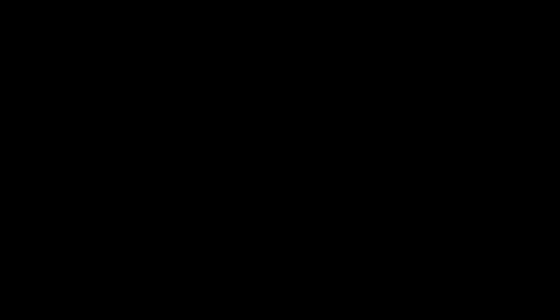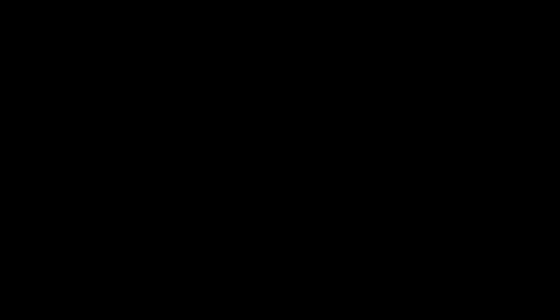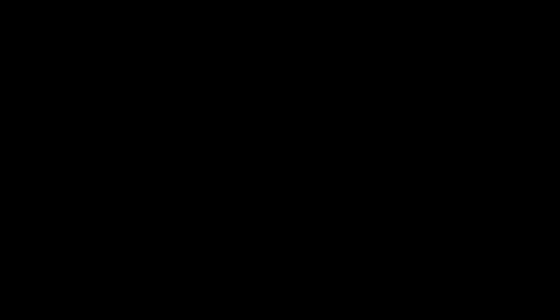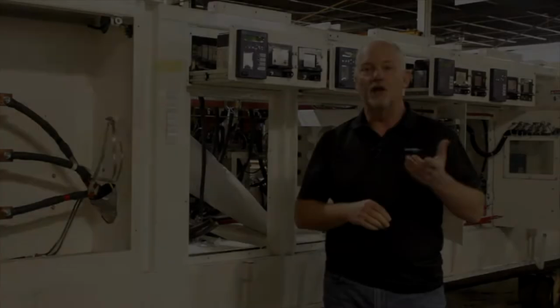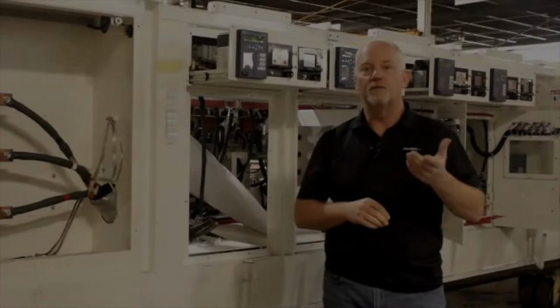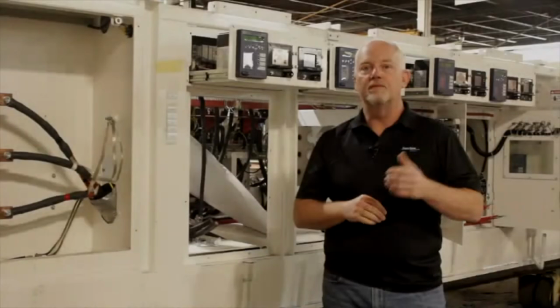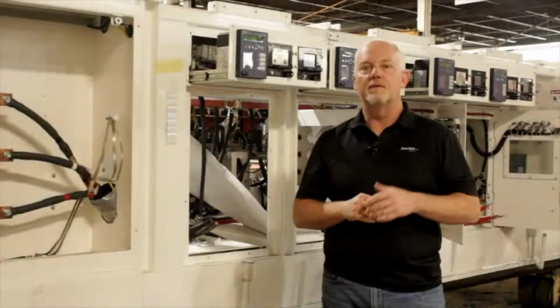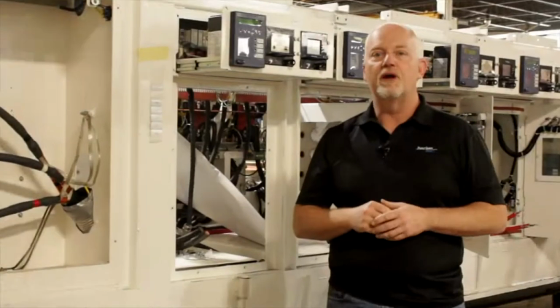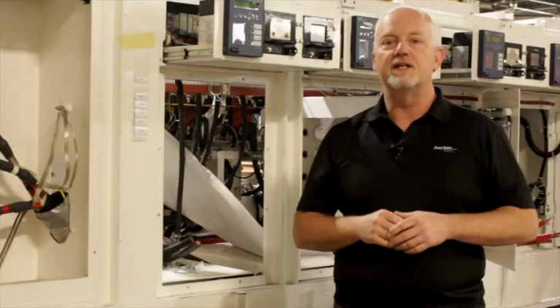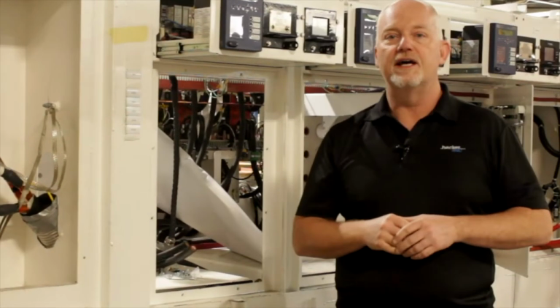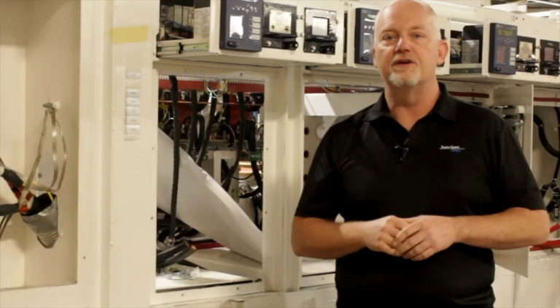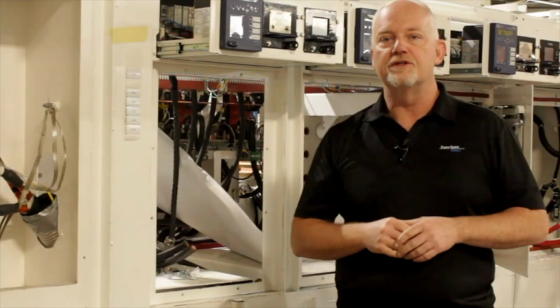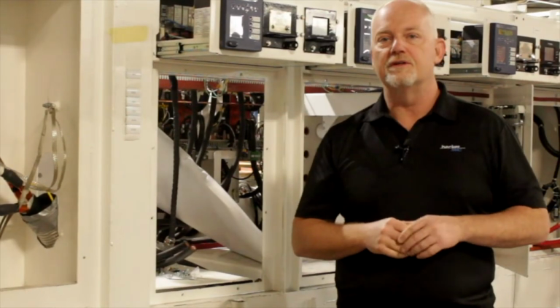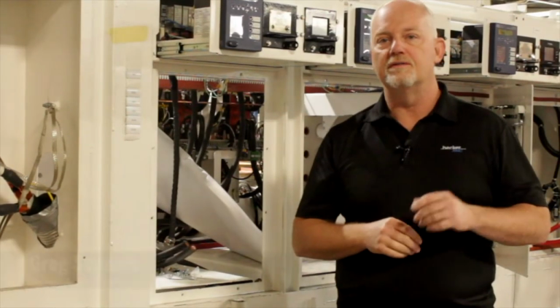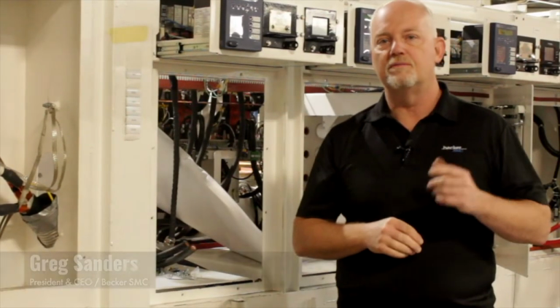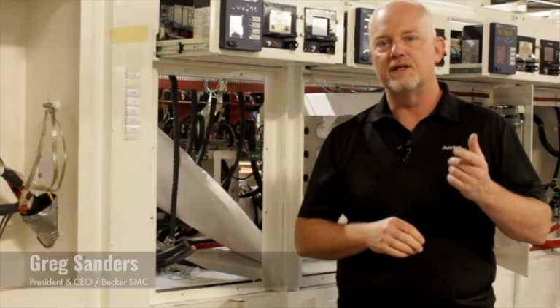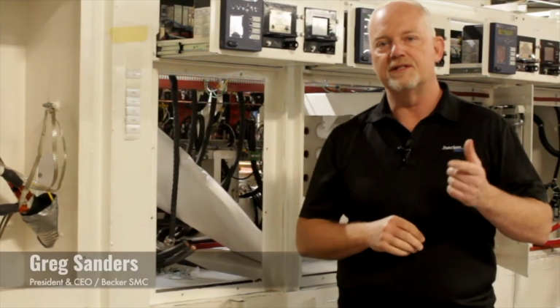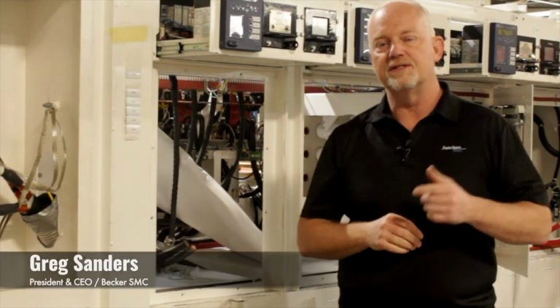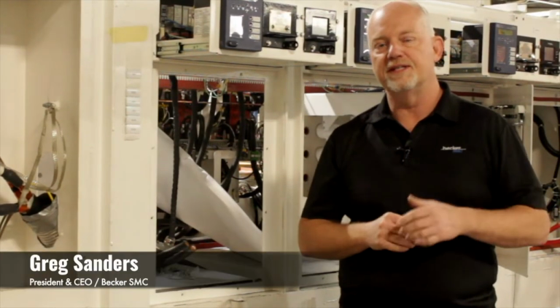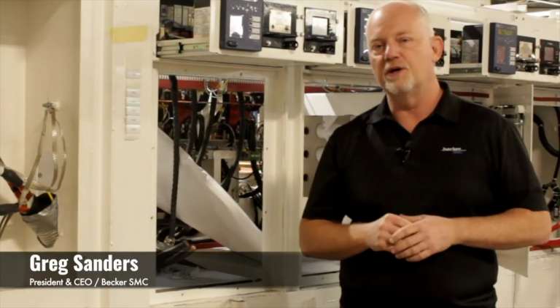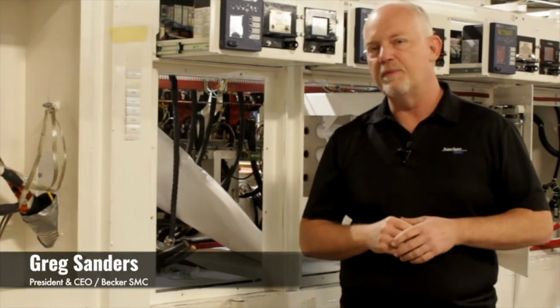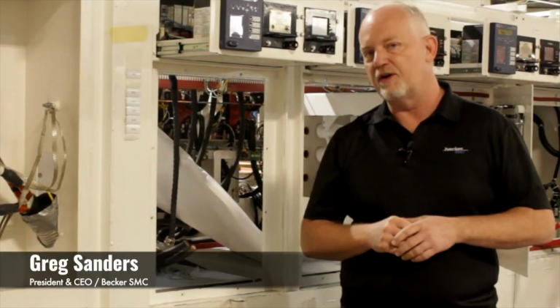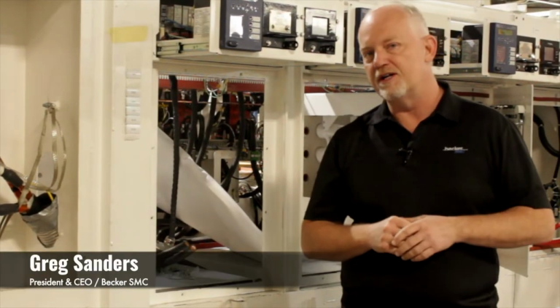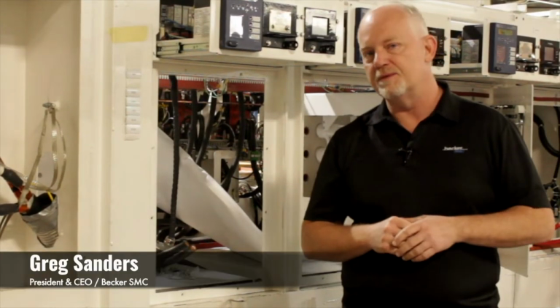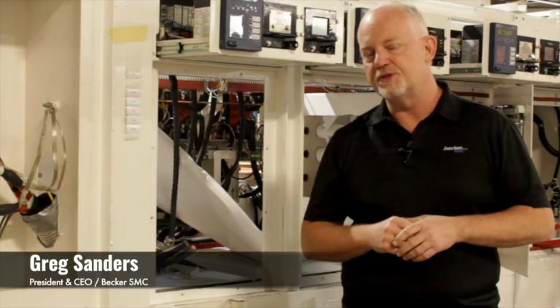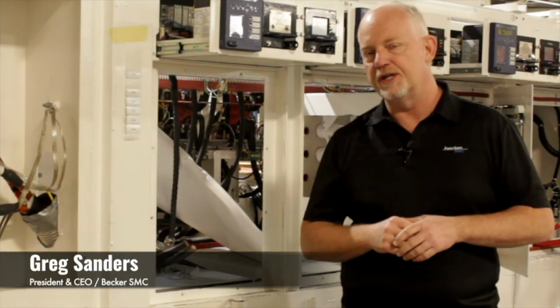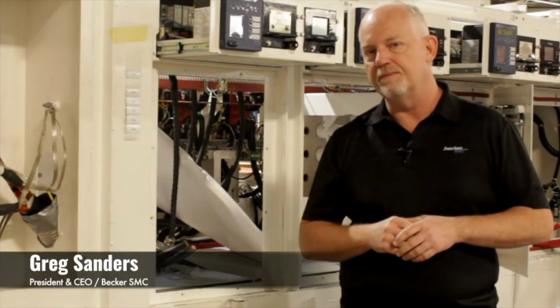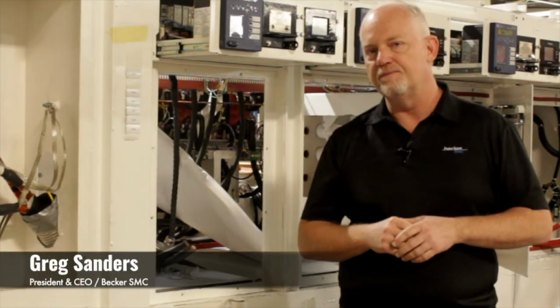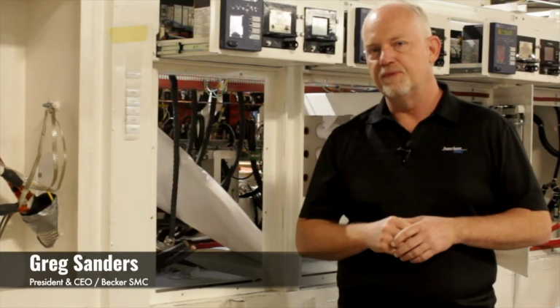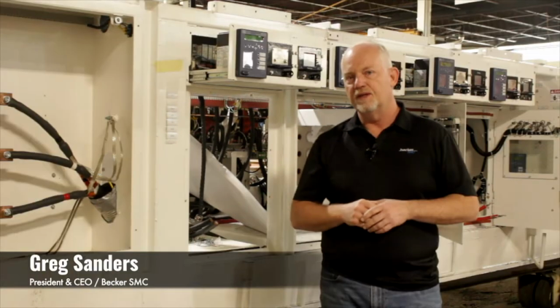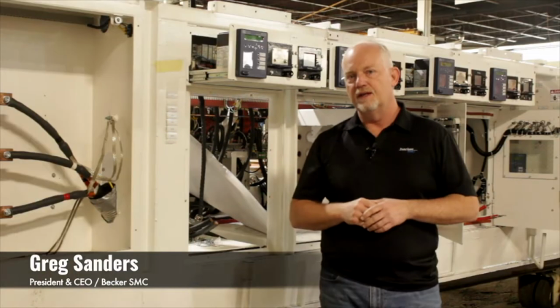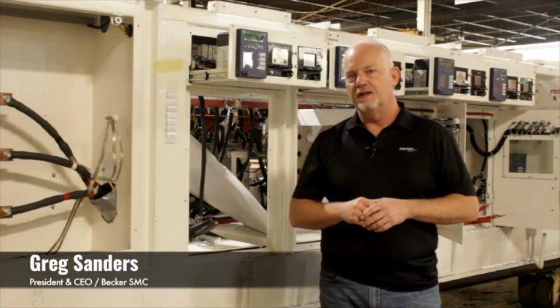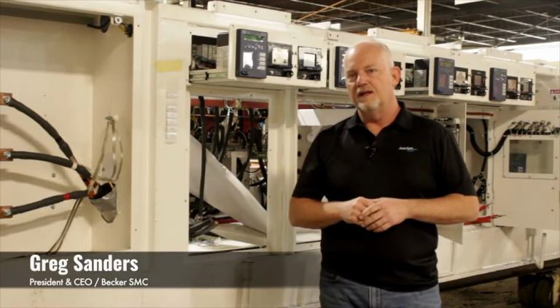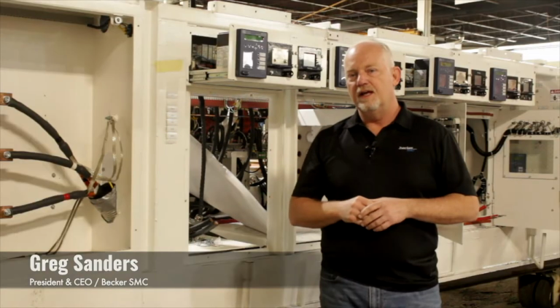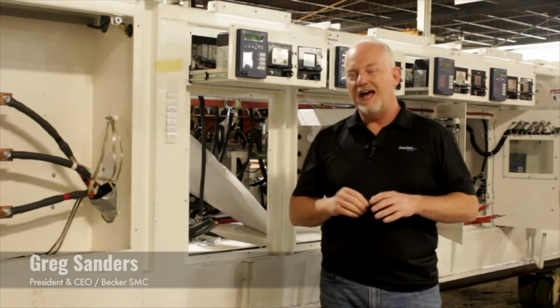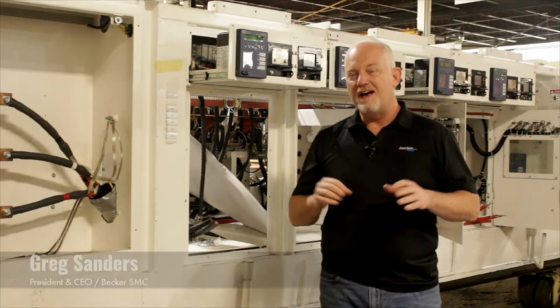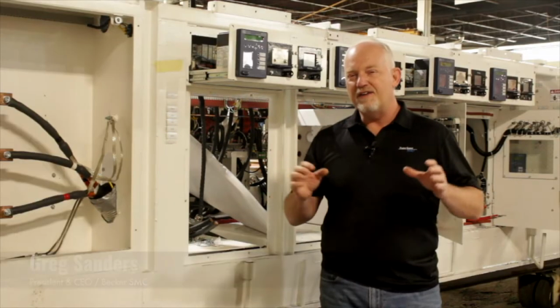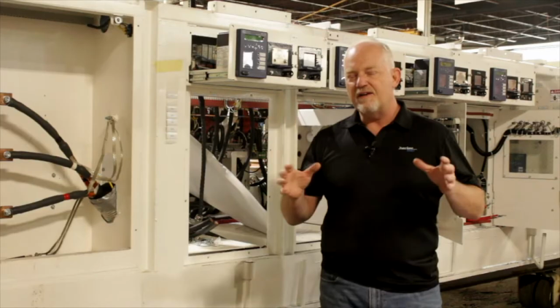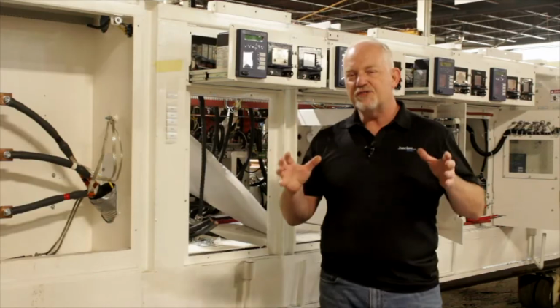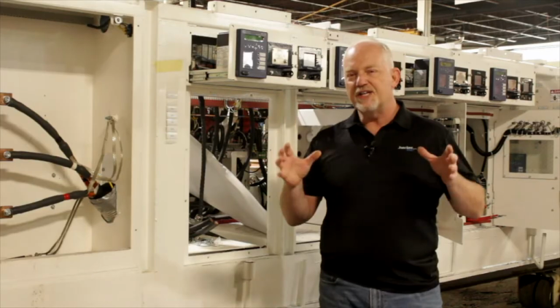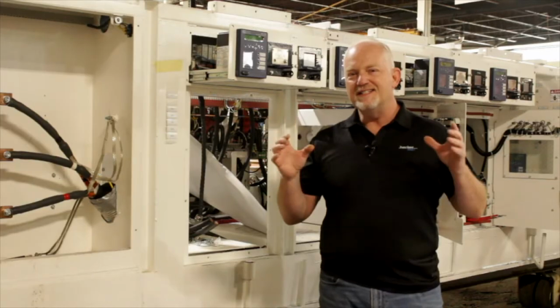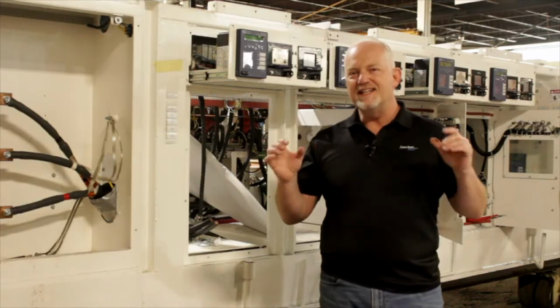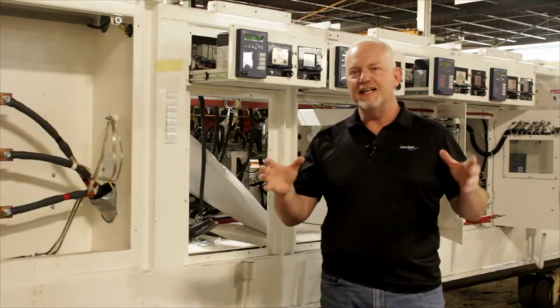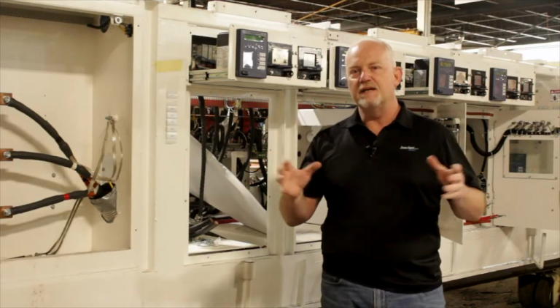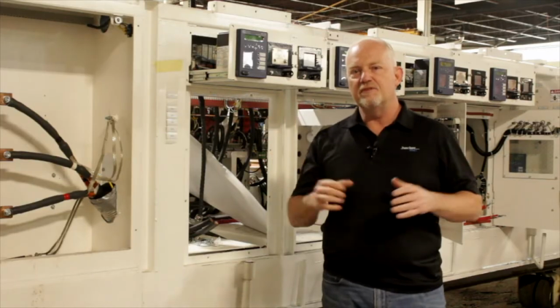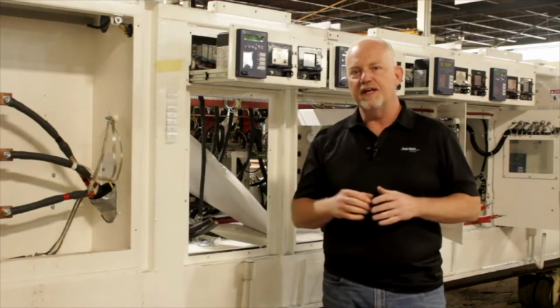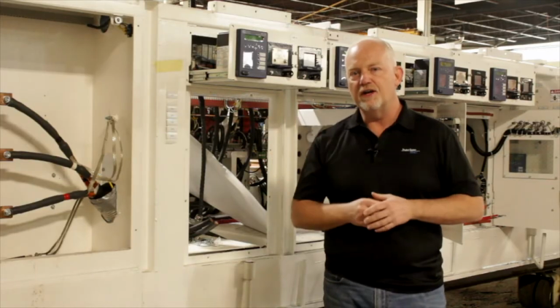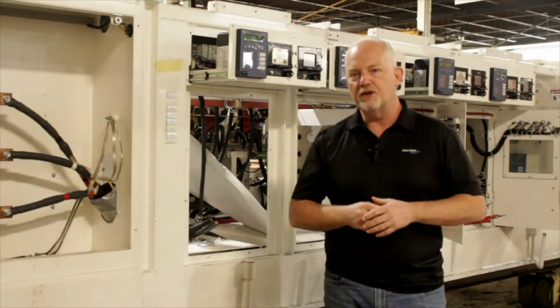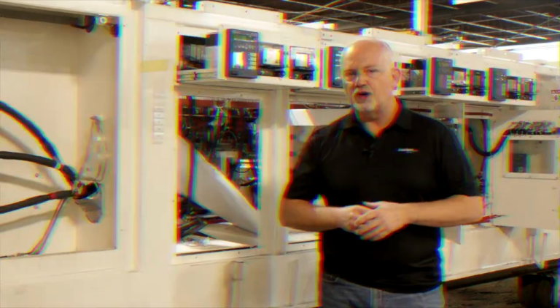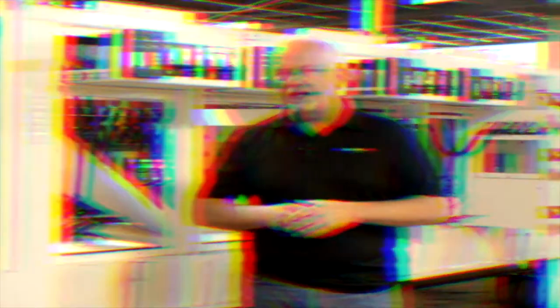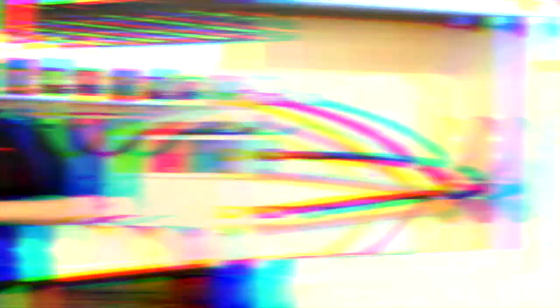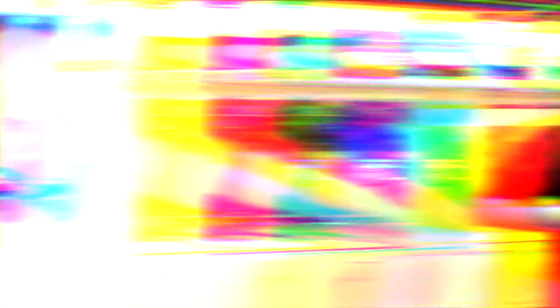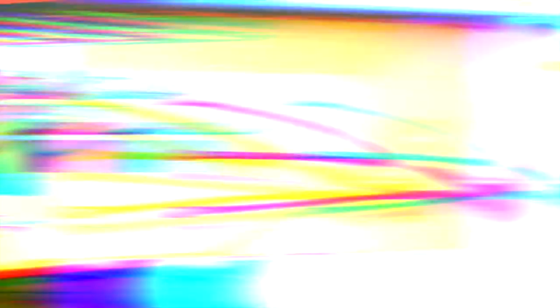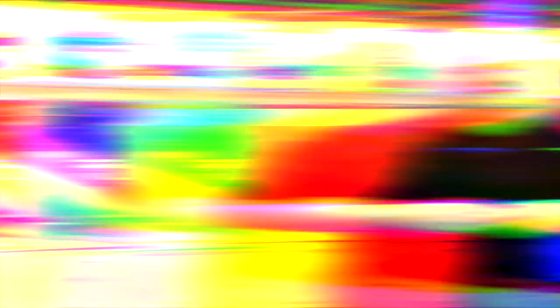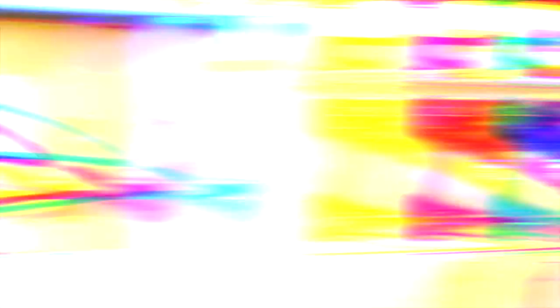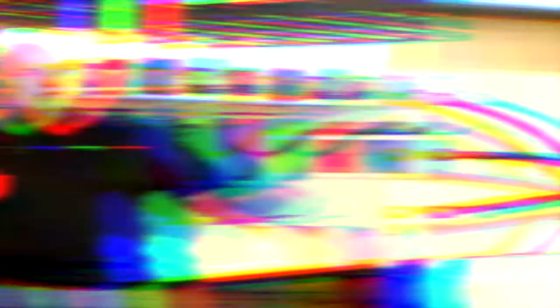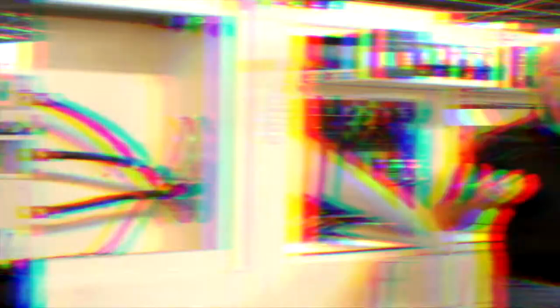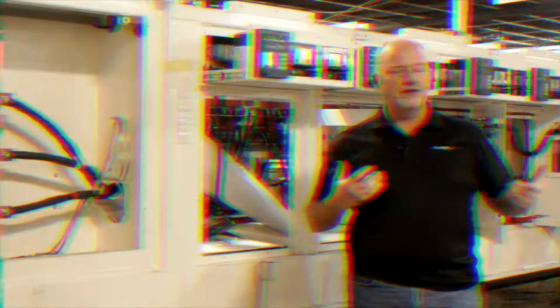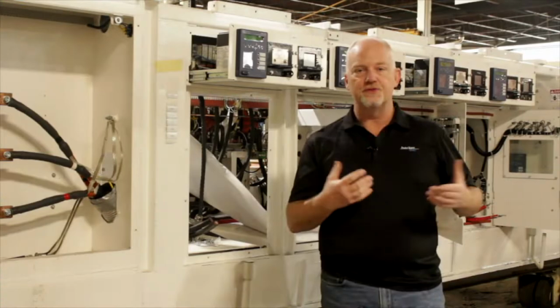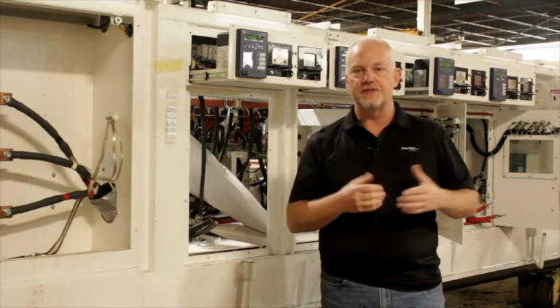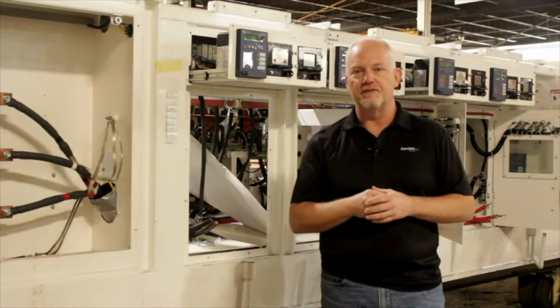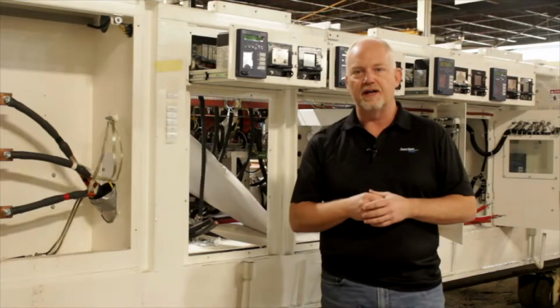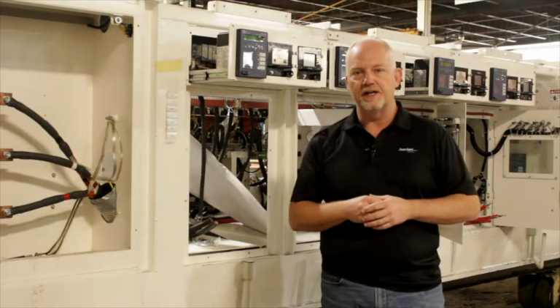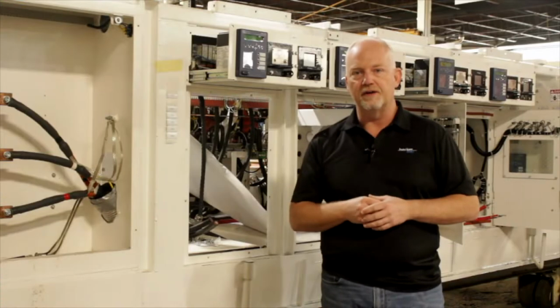Hello, I'm Greg Sanders, President and CEO of Becker SMC. Have you ever seen 10 MVA underground? That's what you're going to see right here.